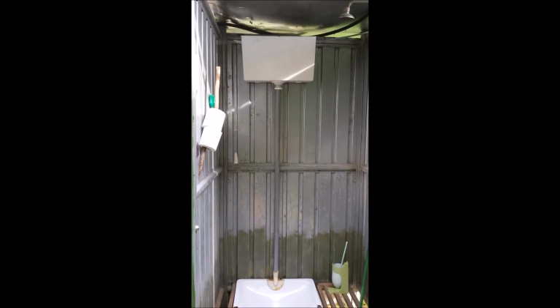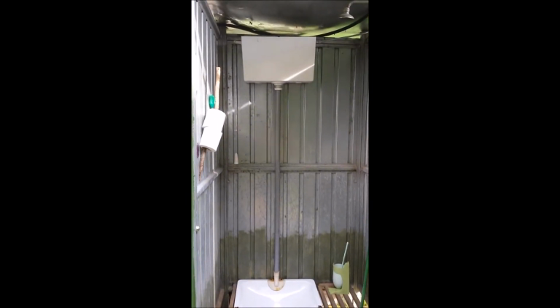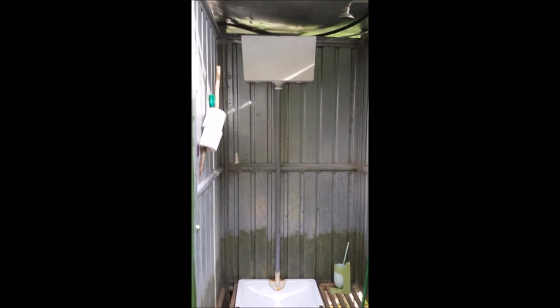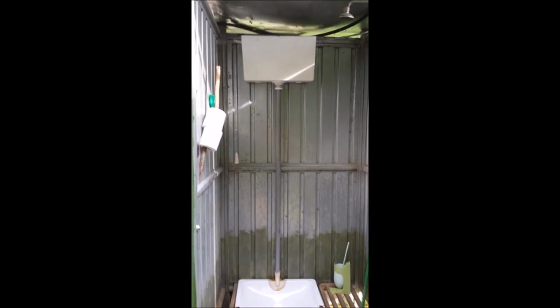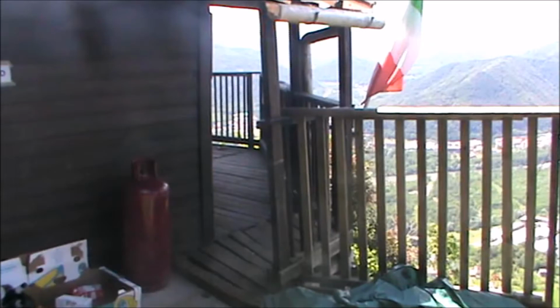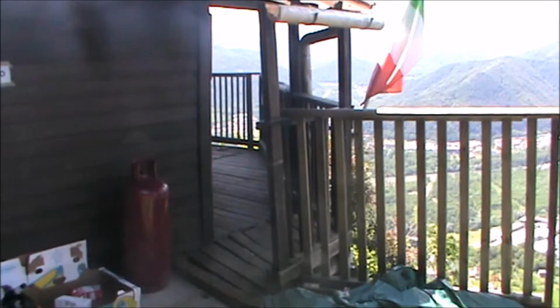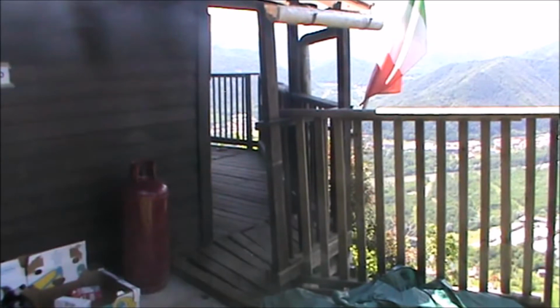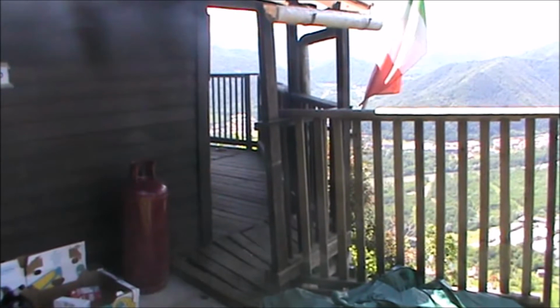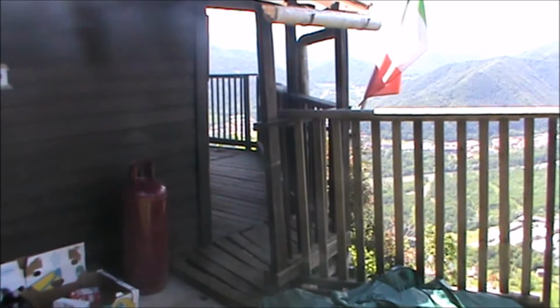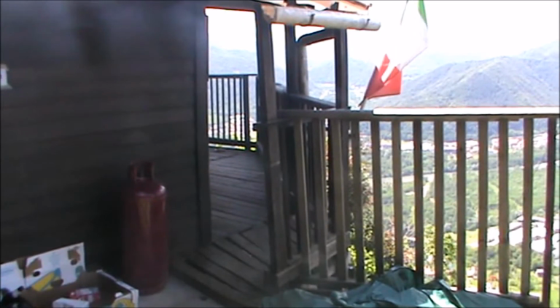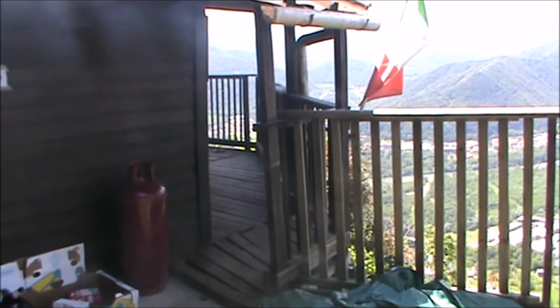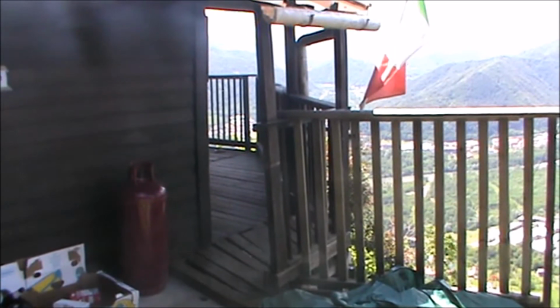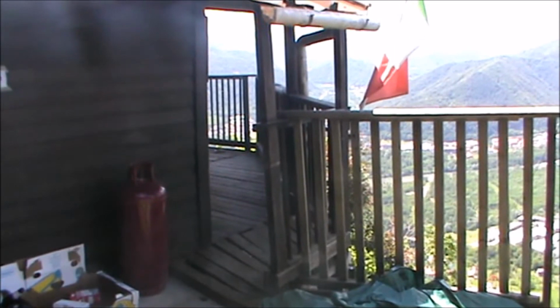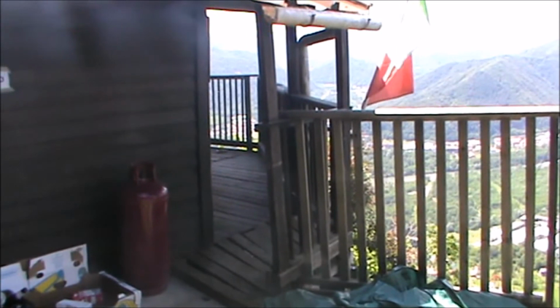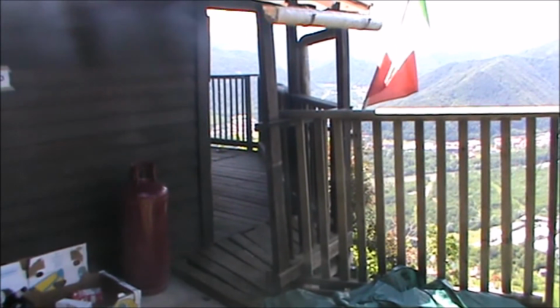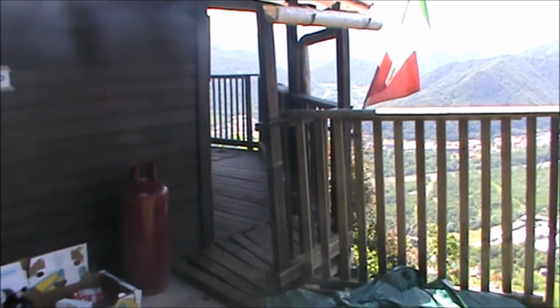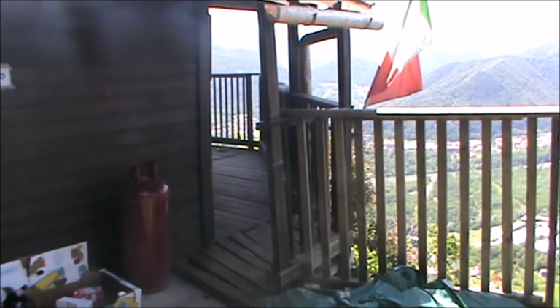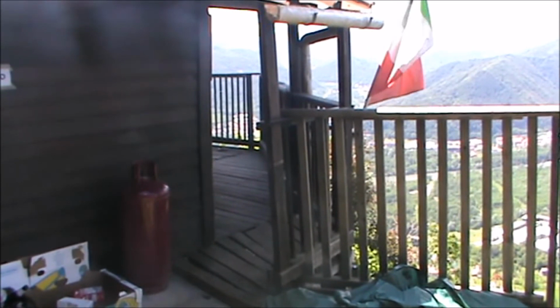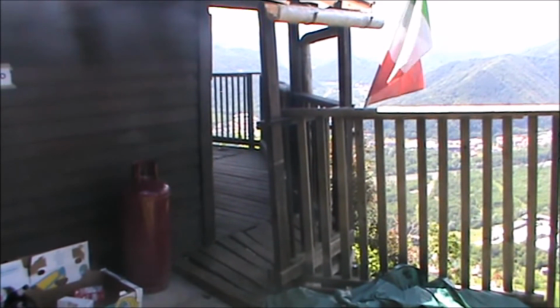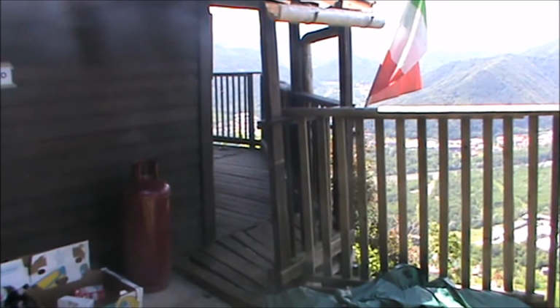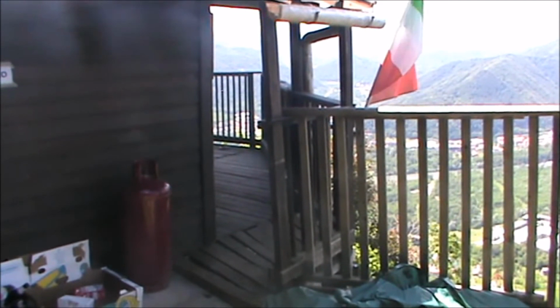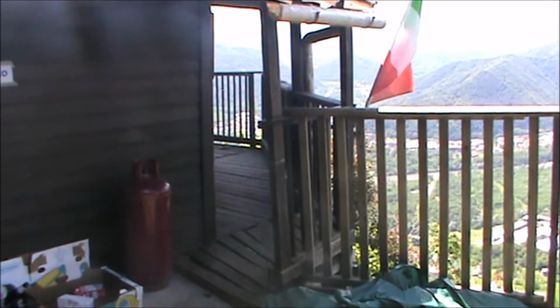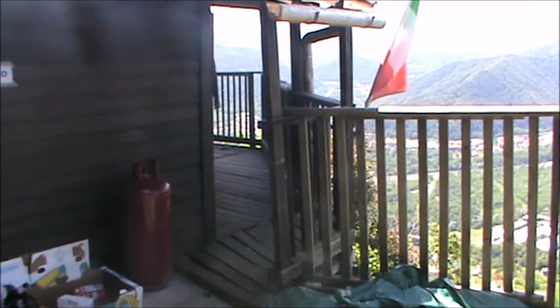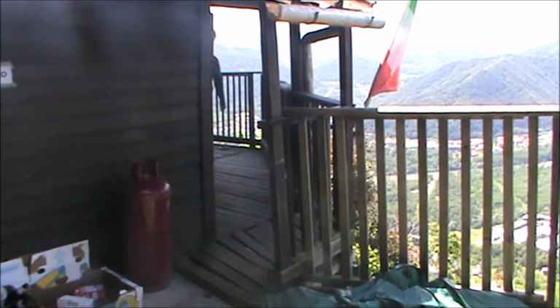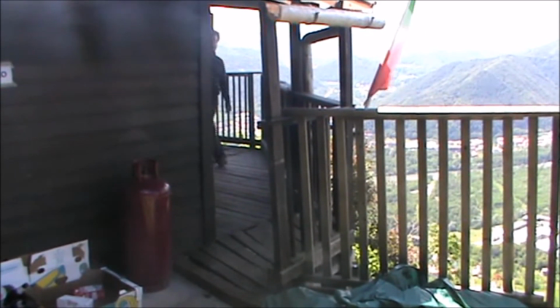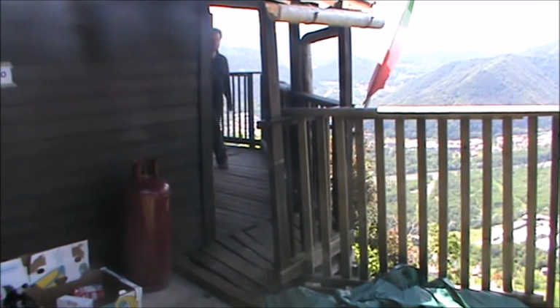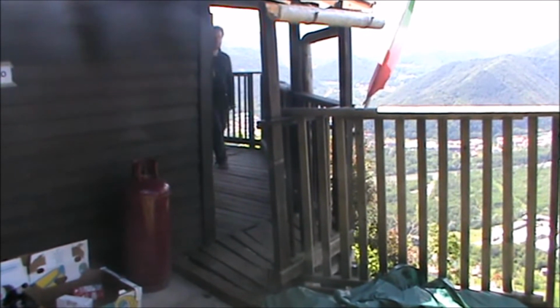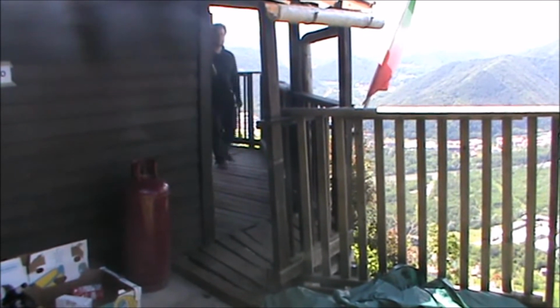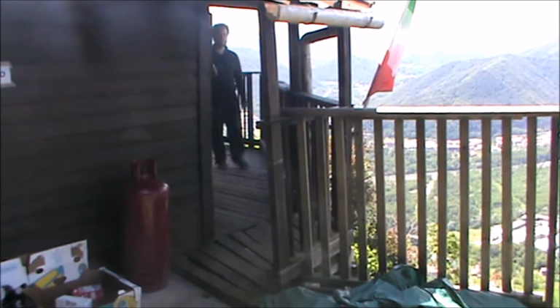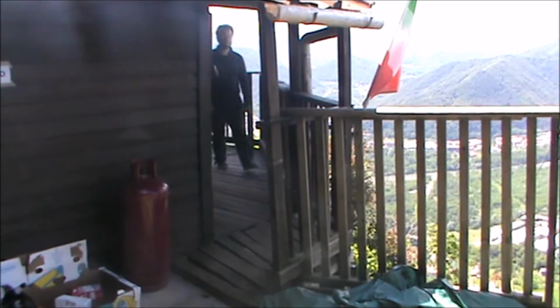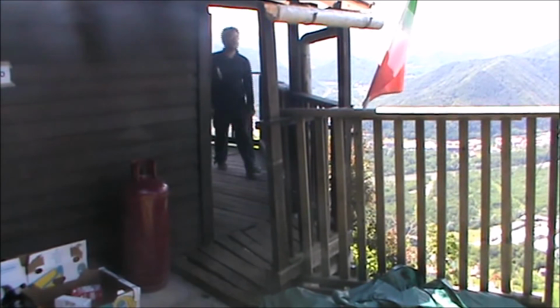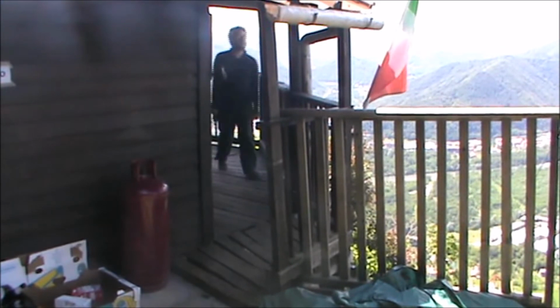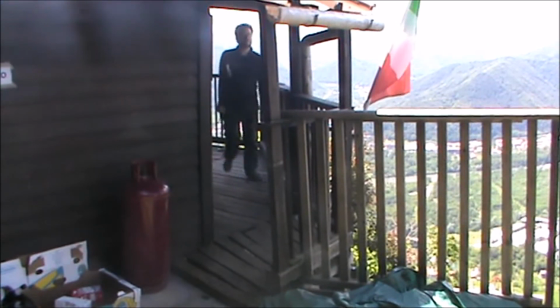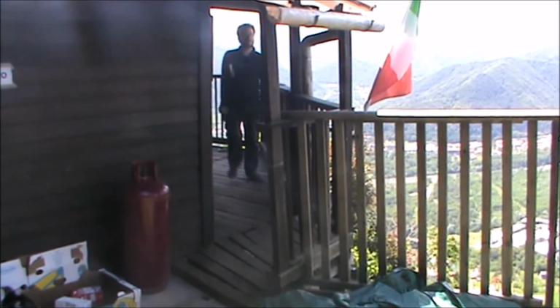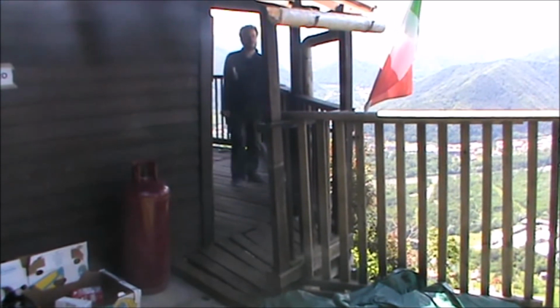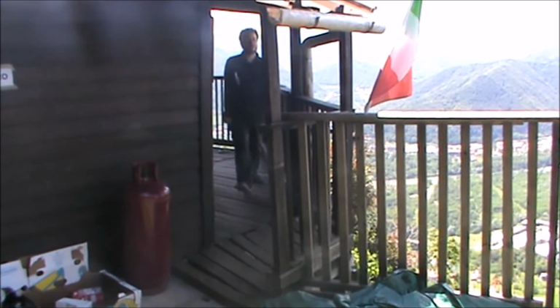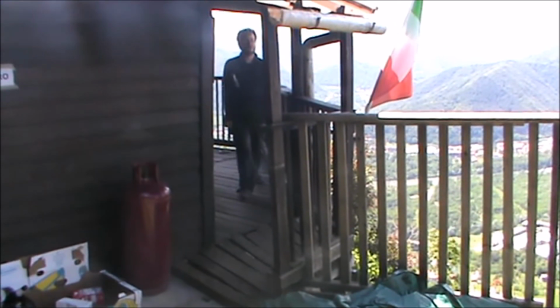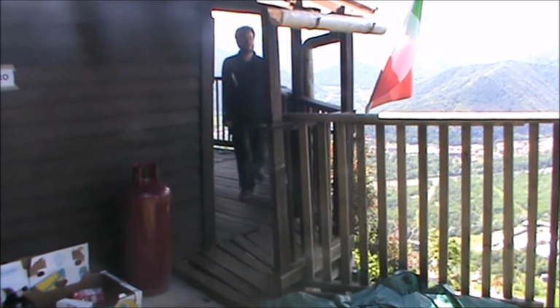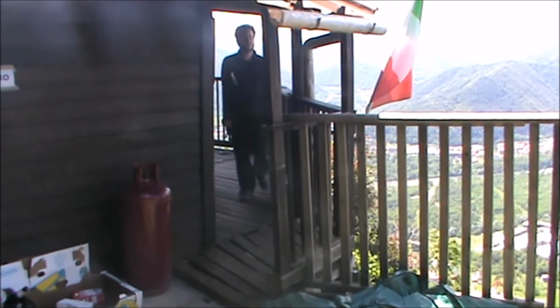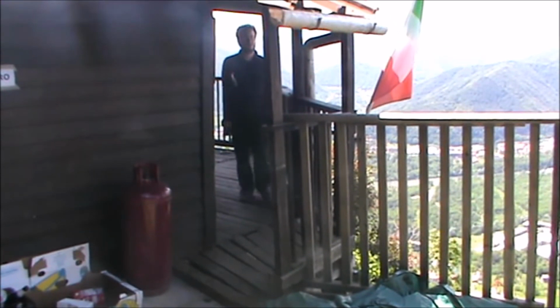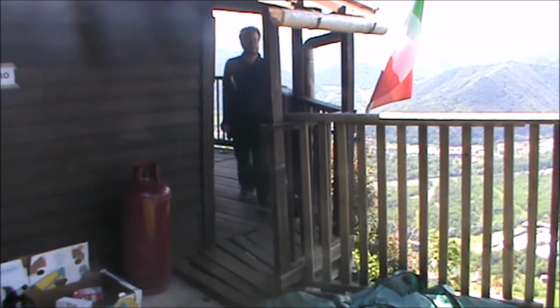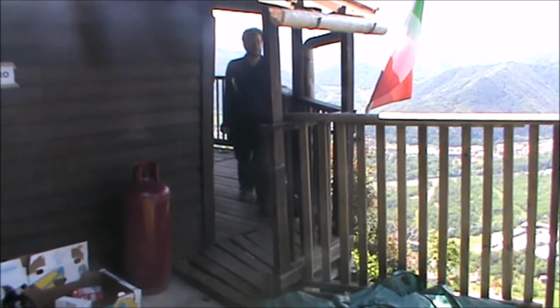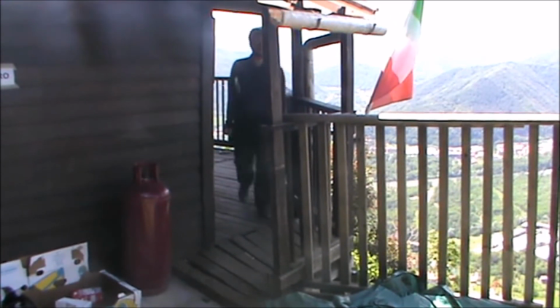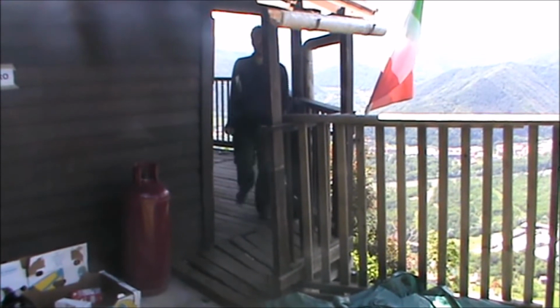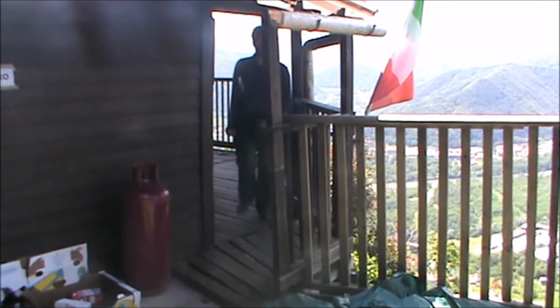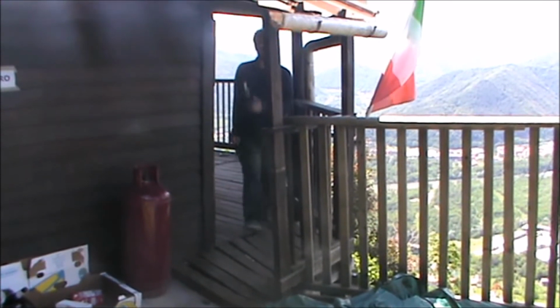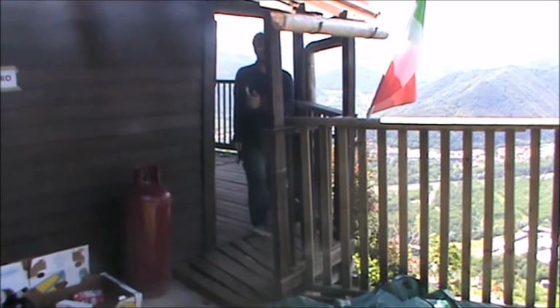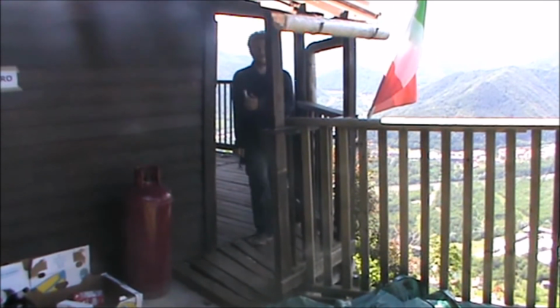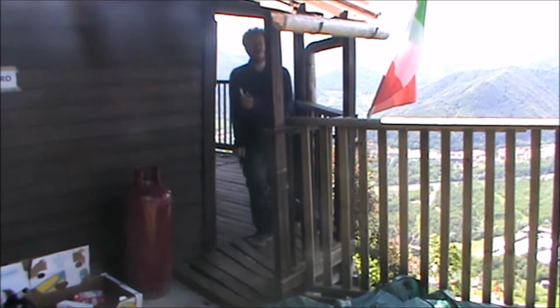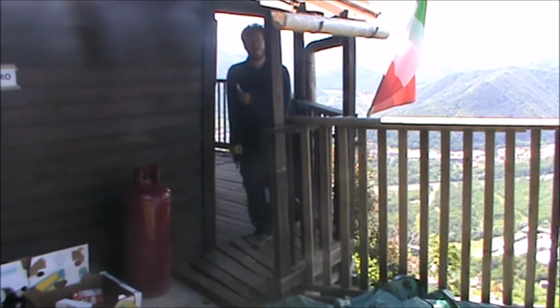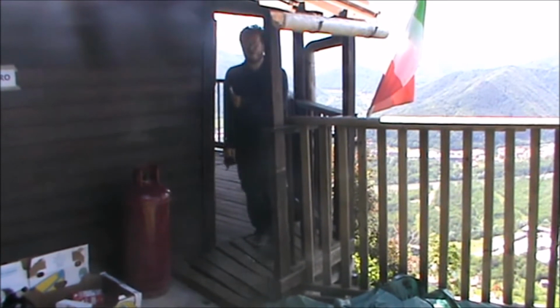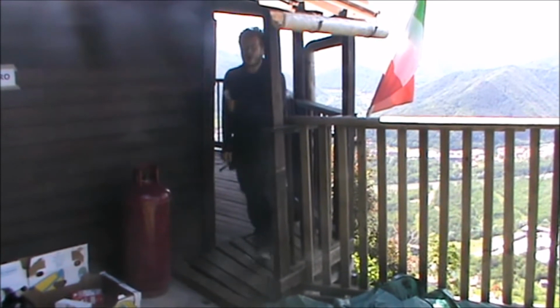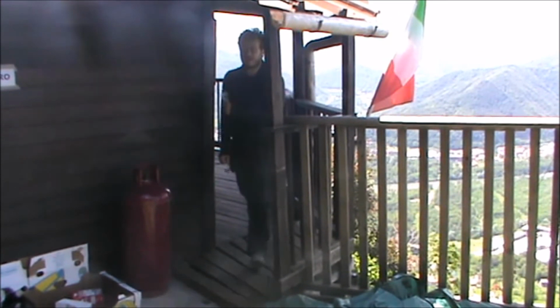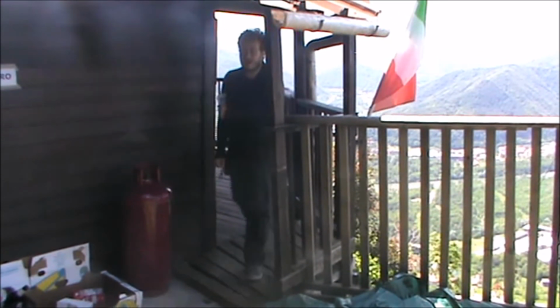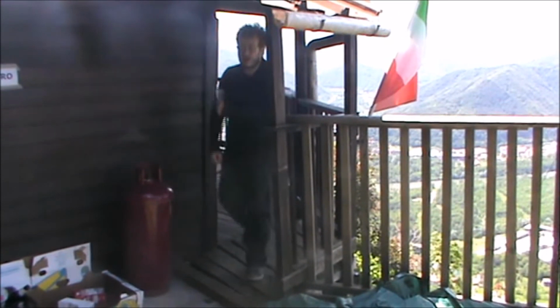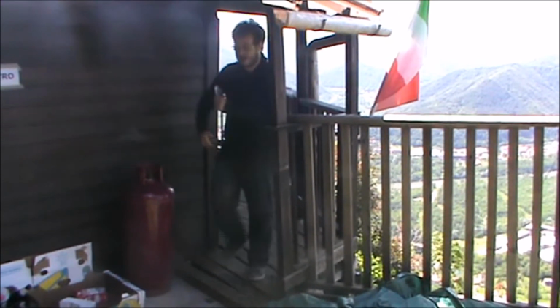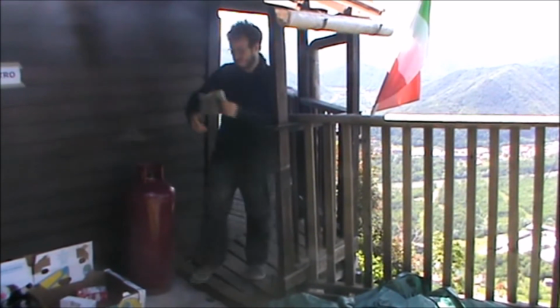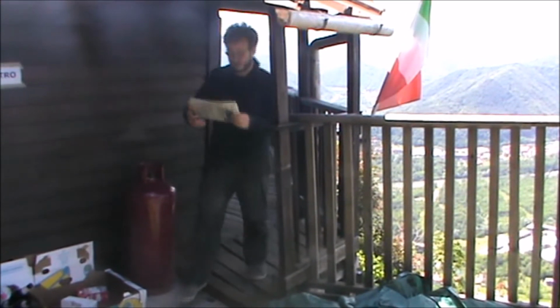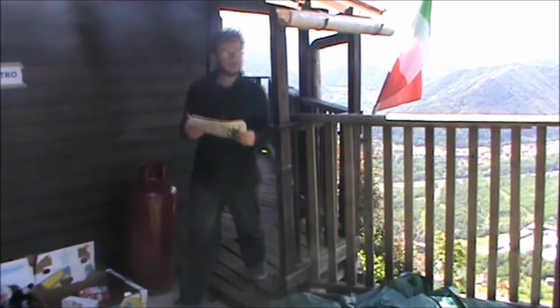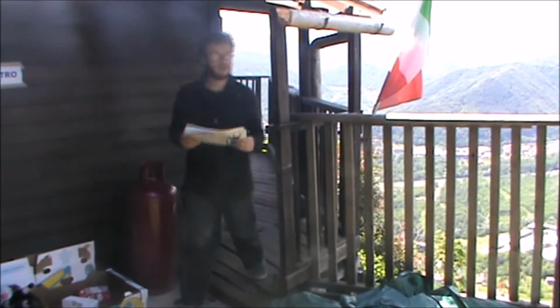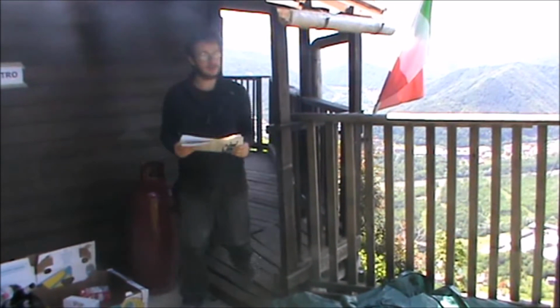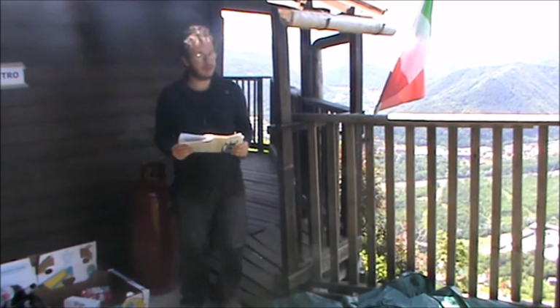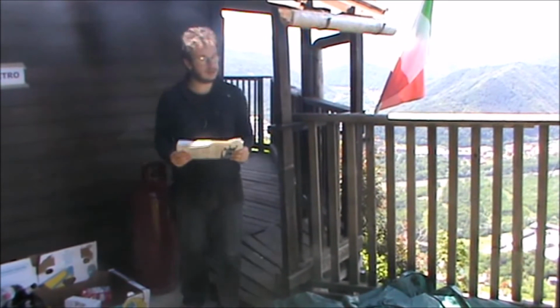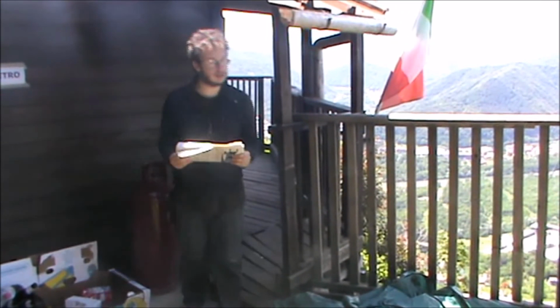Ma stai andando in bagno che c'hai il giornale? Ma come cavolo fai a far sta cosa? Ma guarda, è molto semplice.